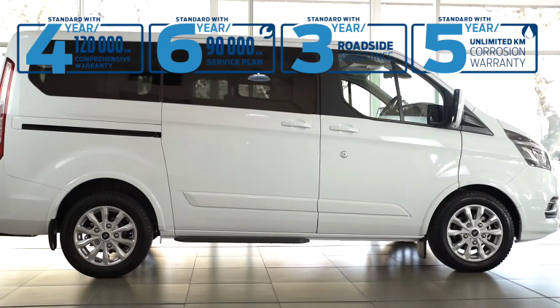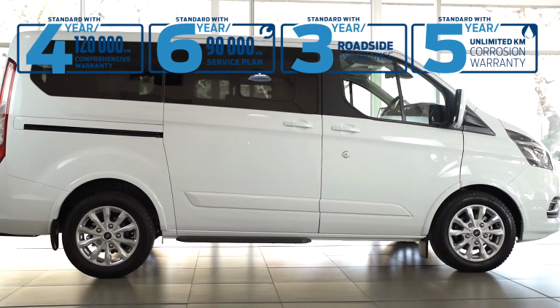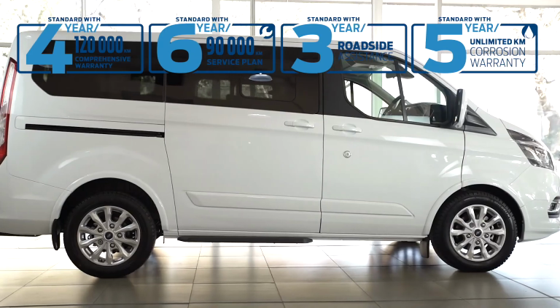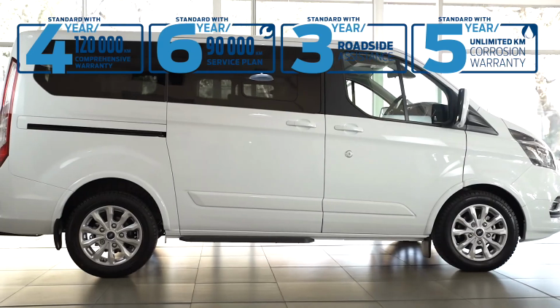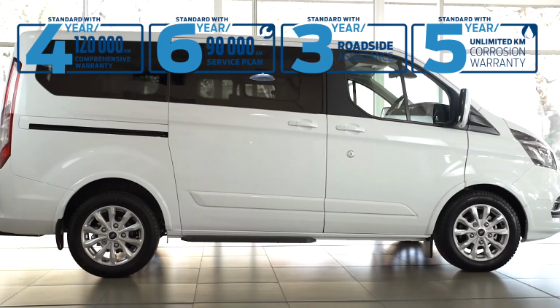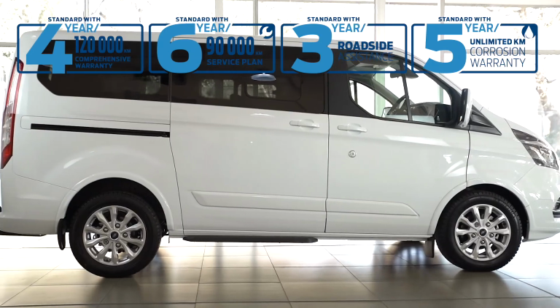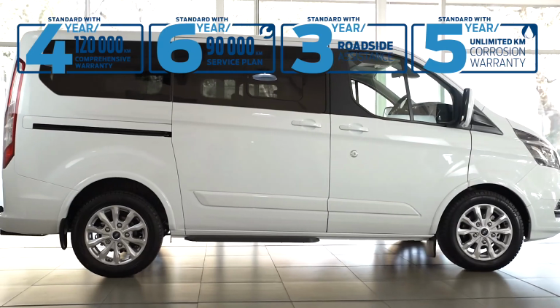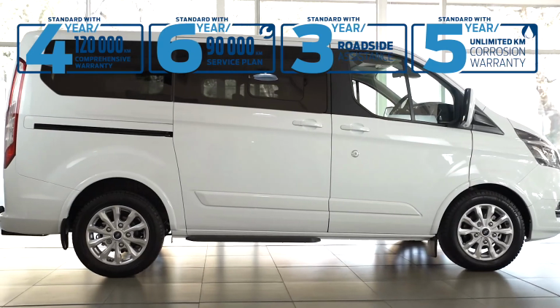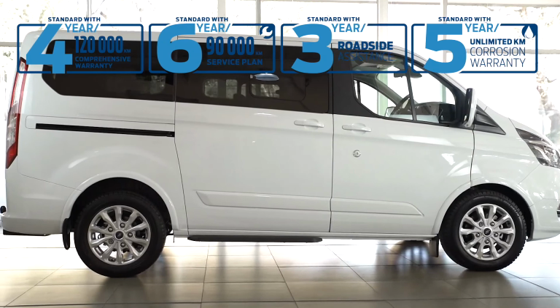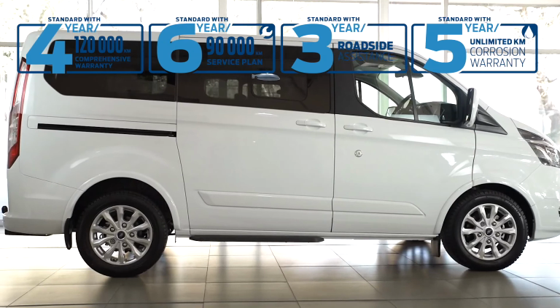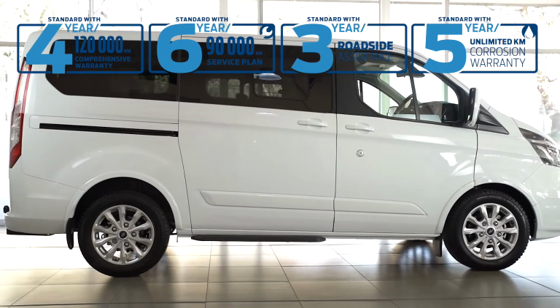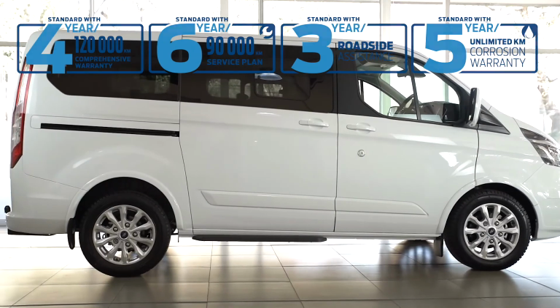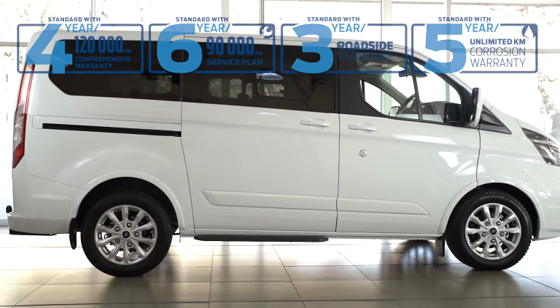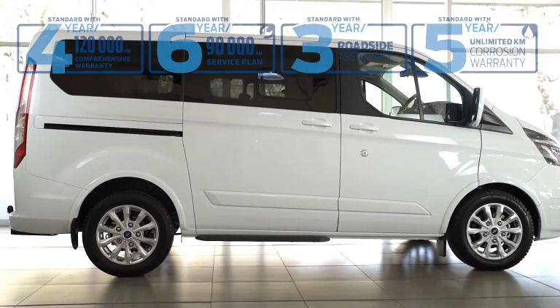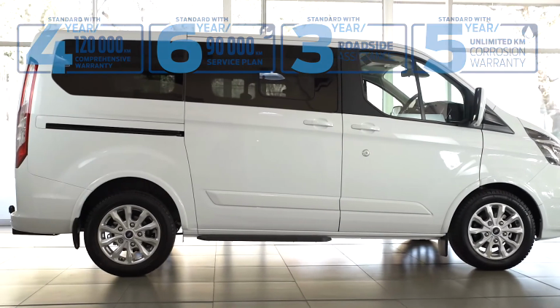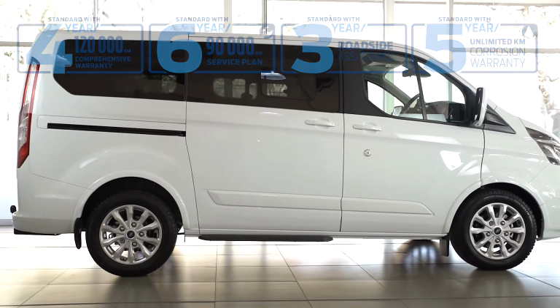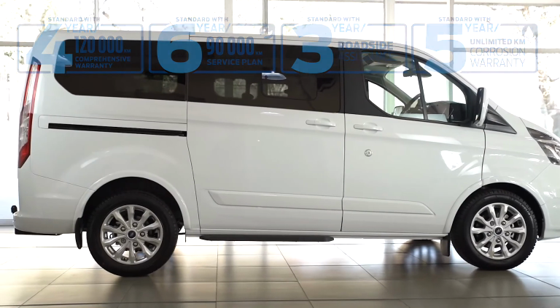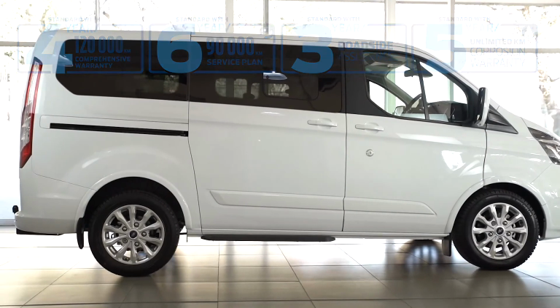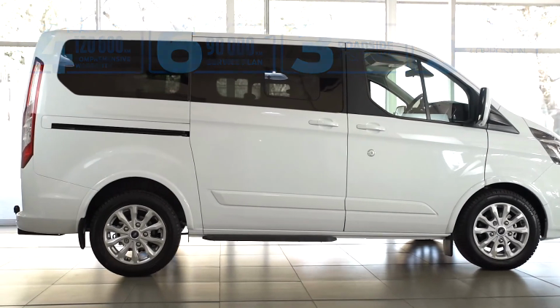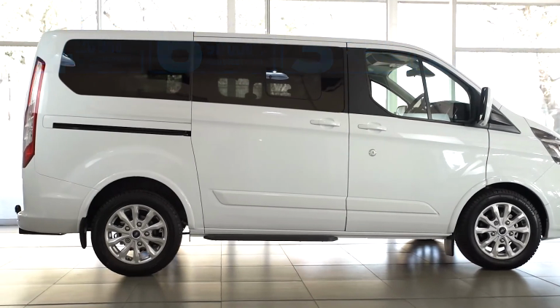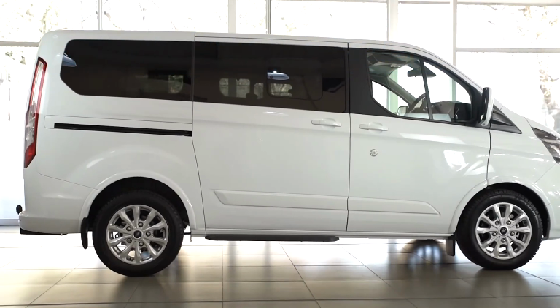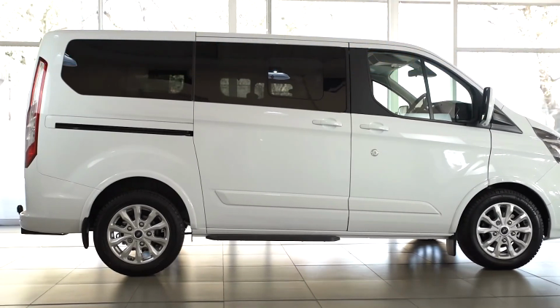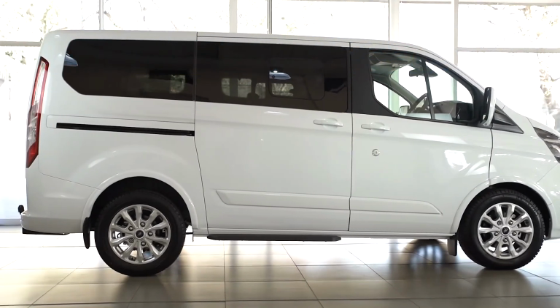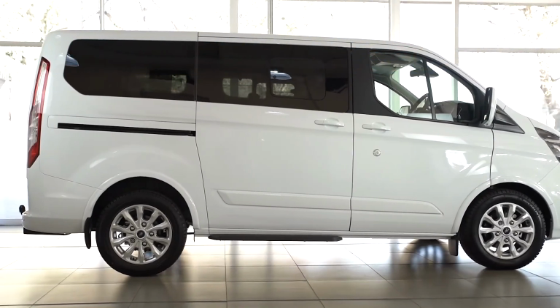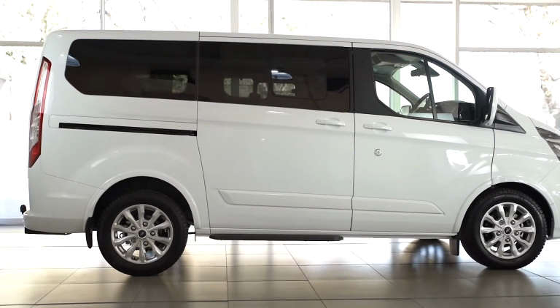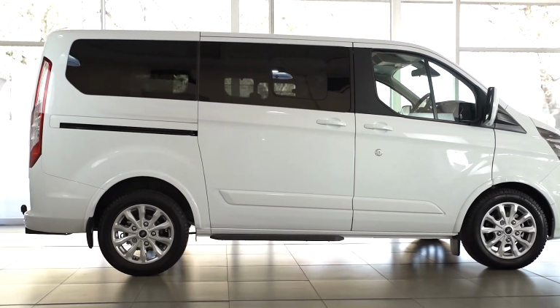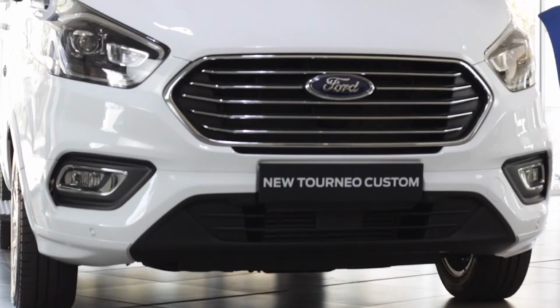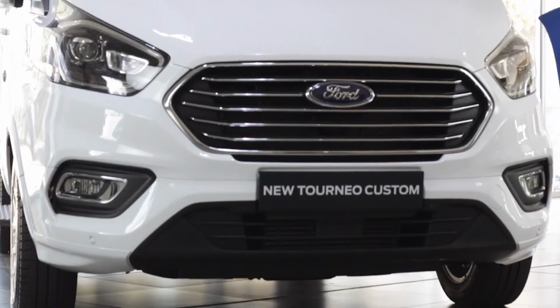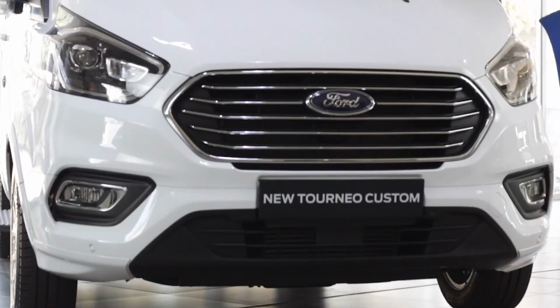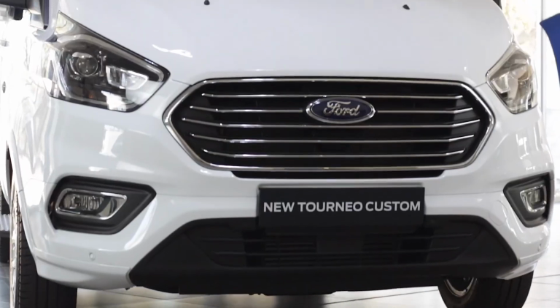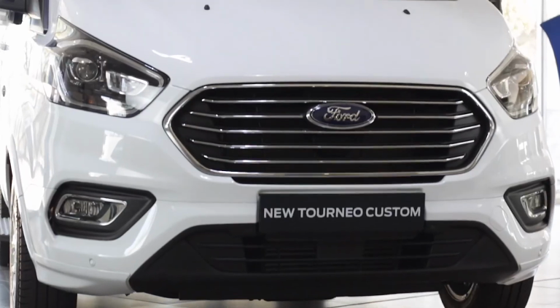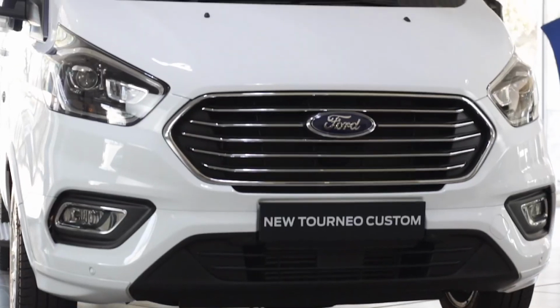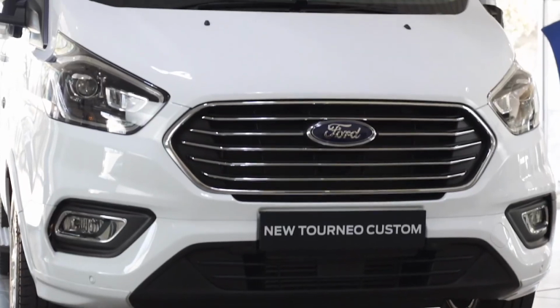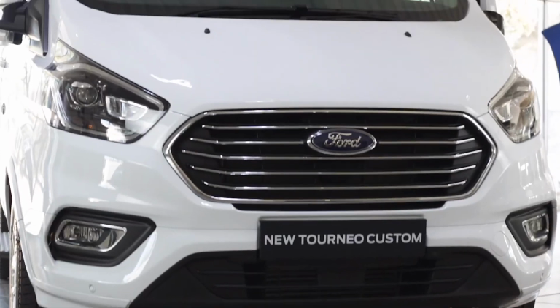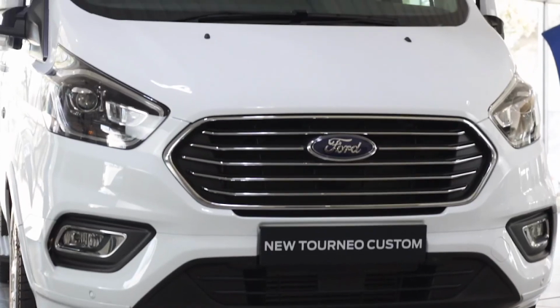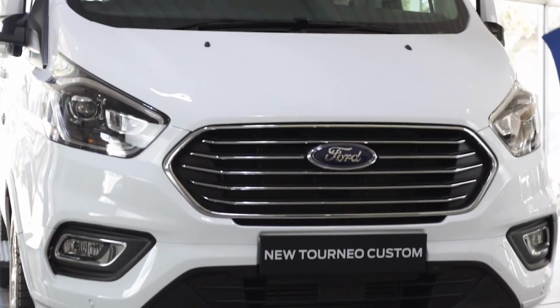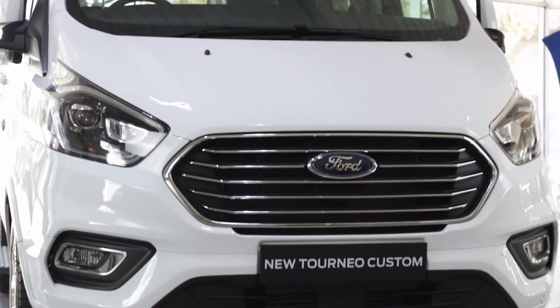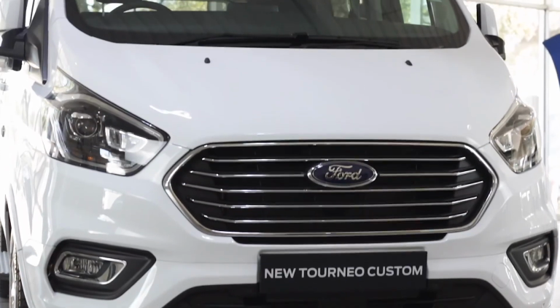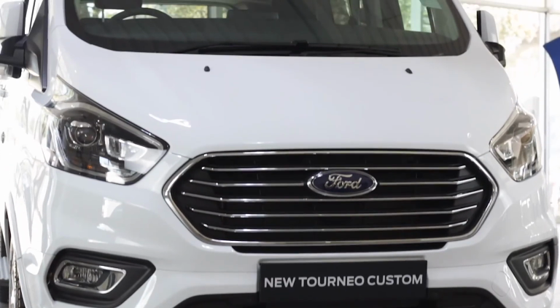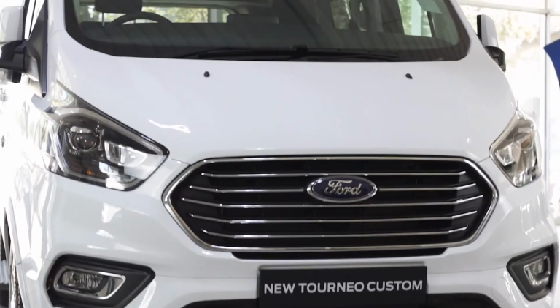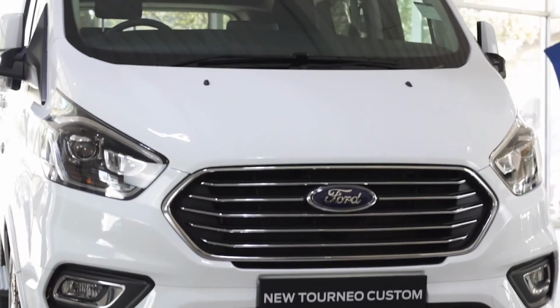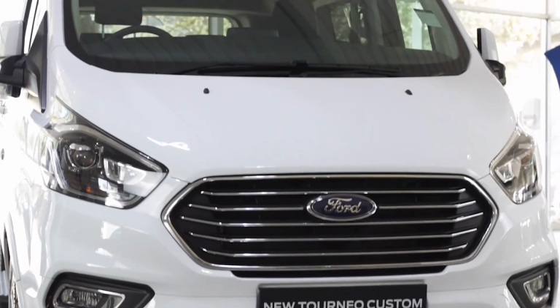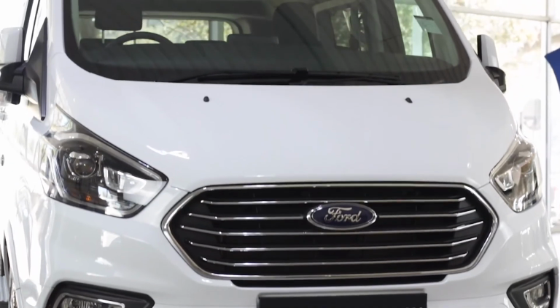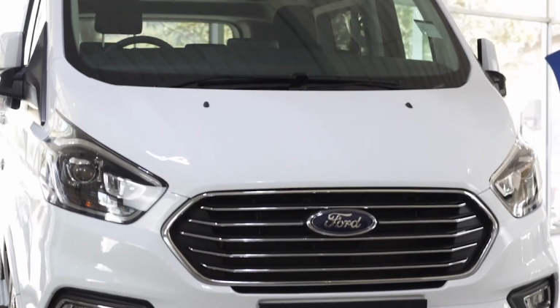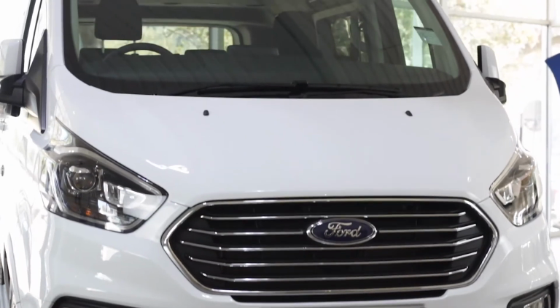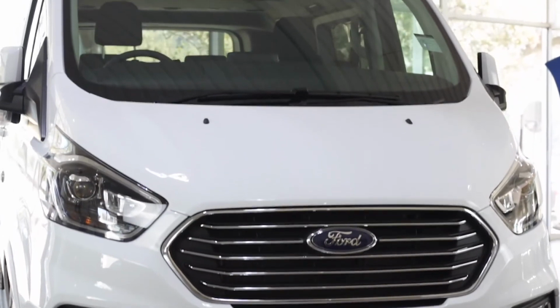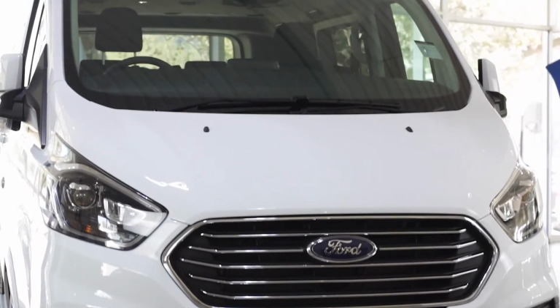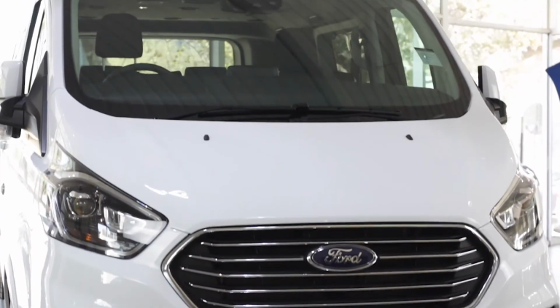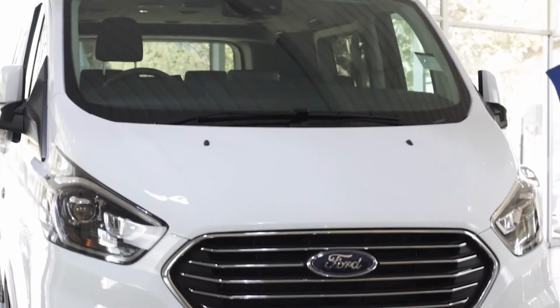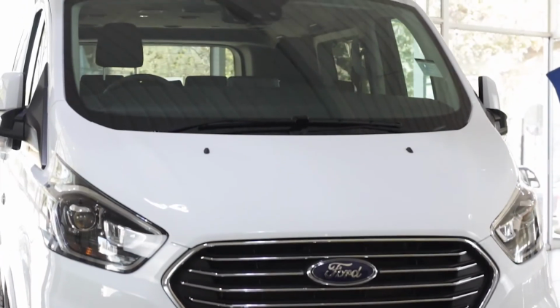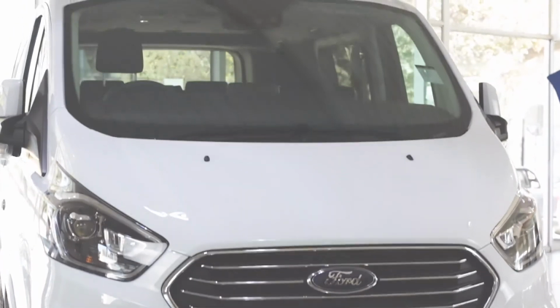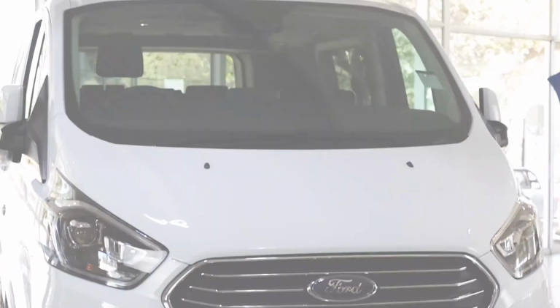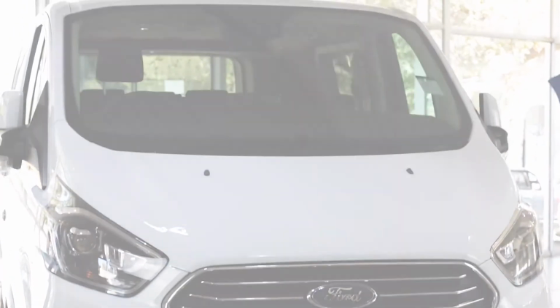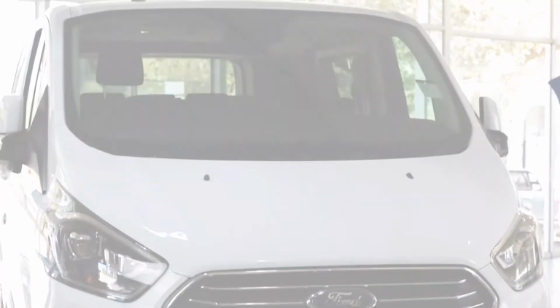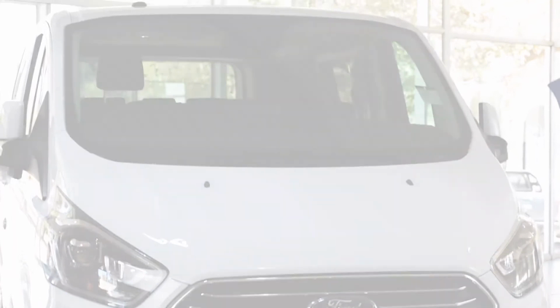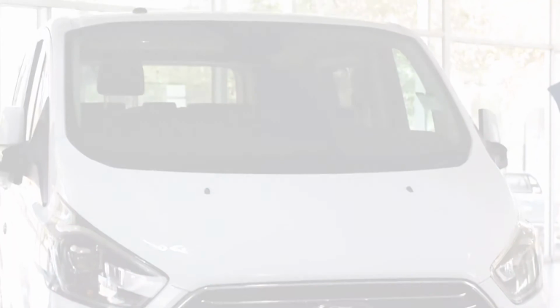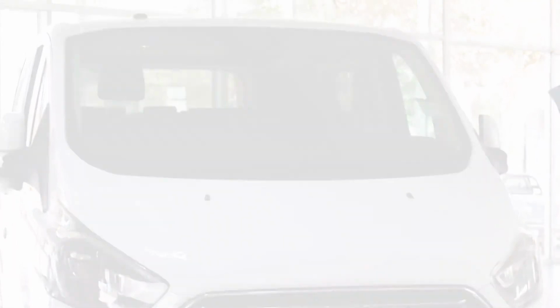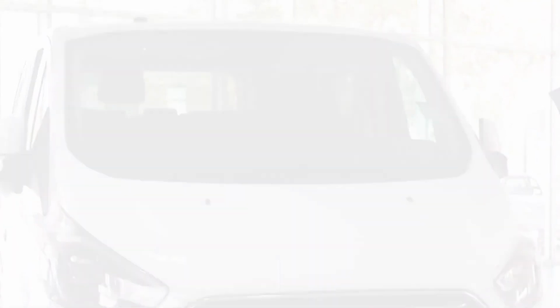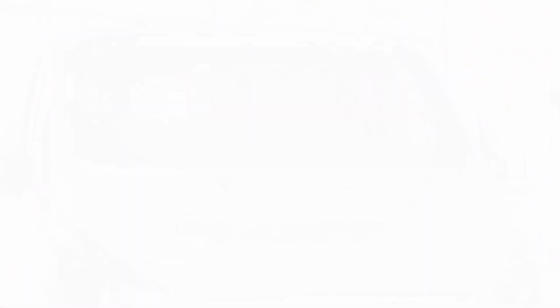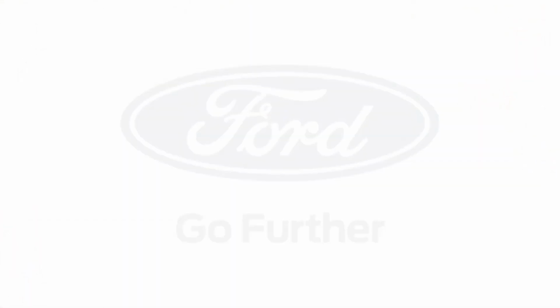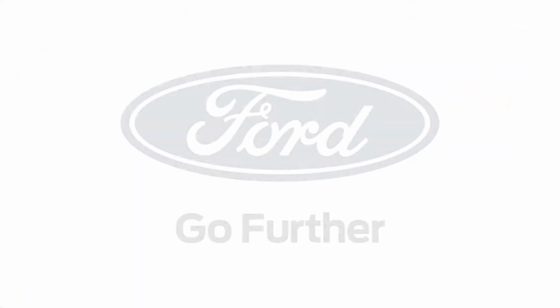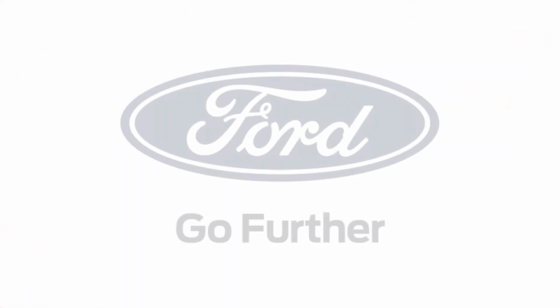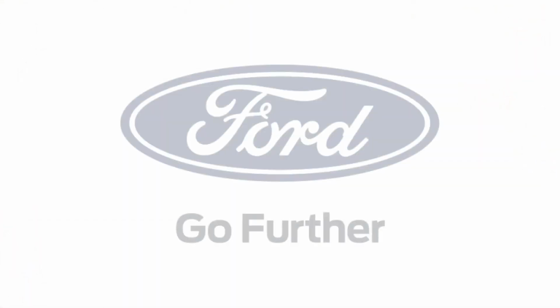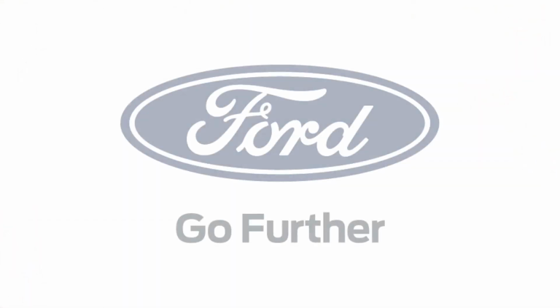For more information on this vehicle, visit your closest Ford dealer or contact us today. Ford, go further.